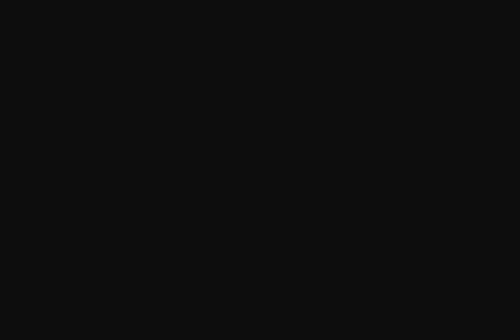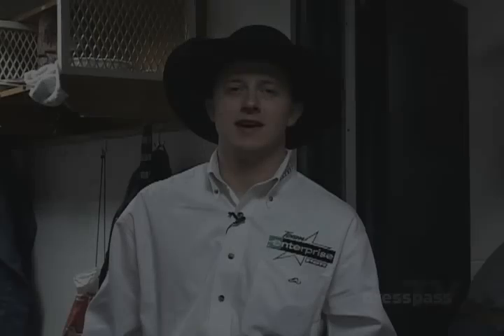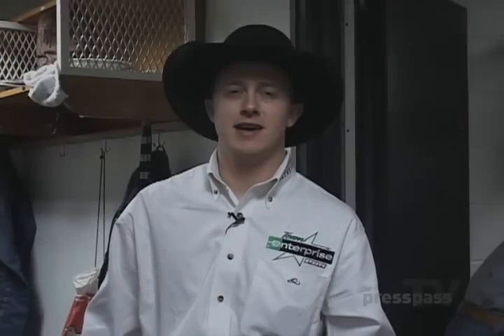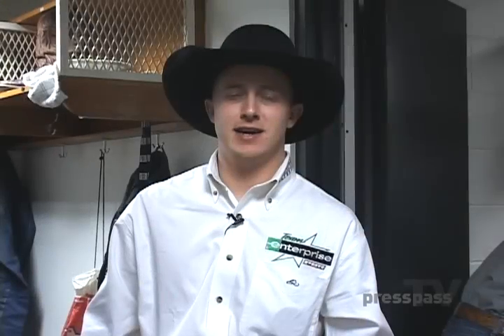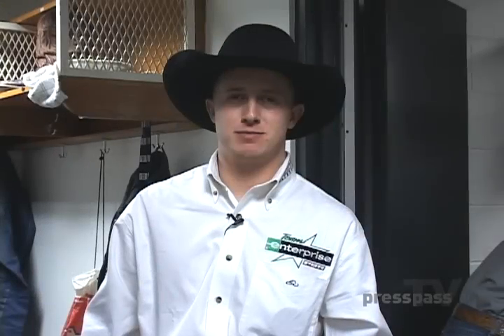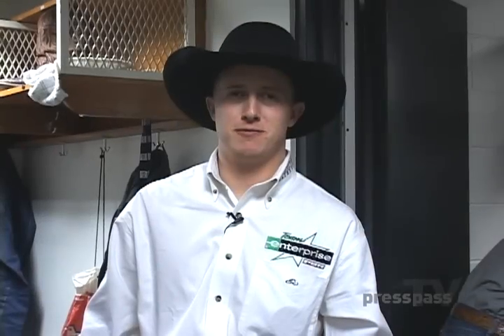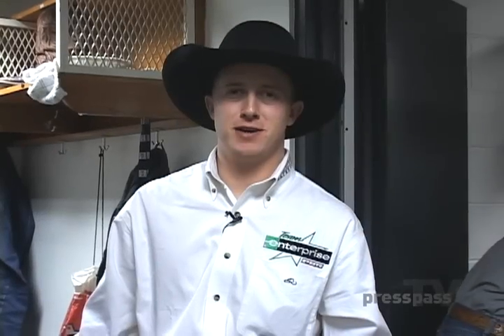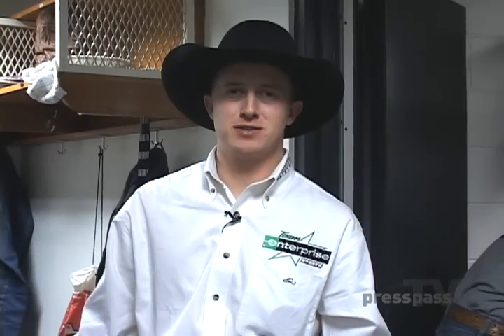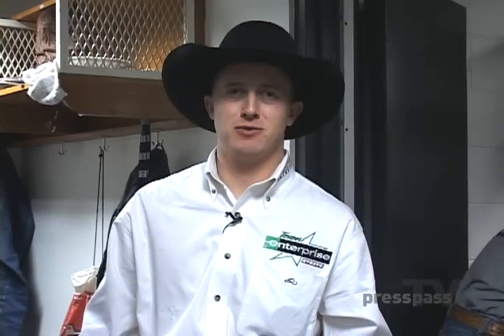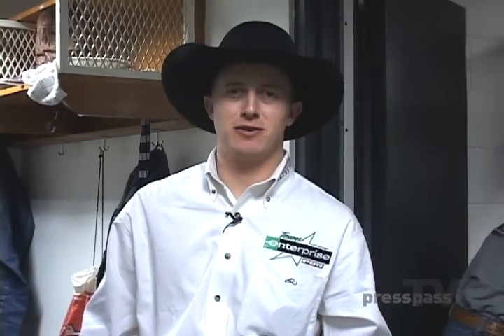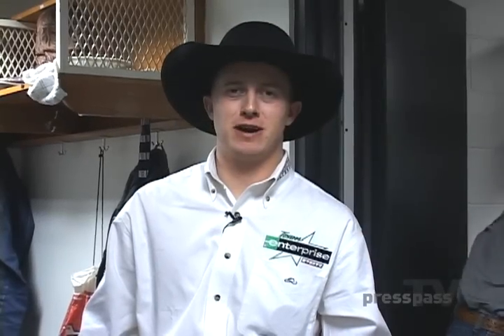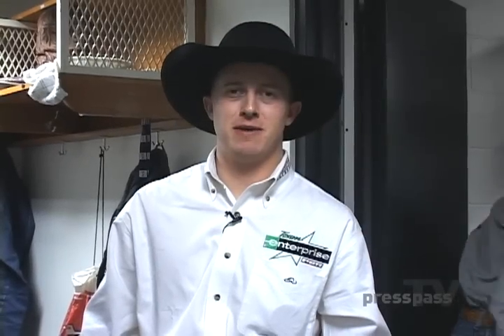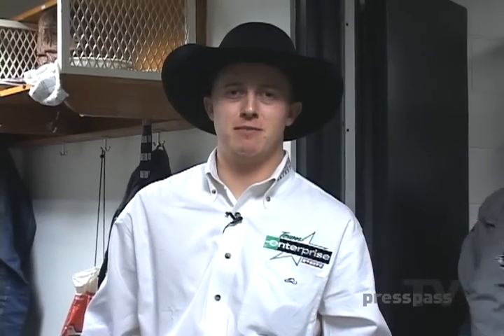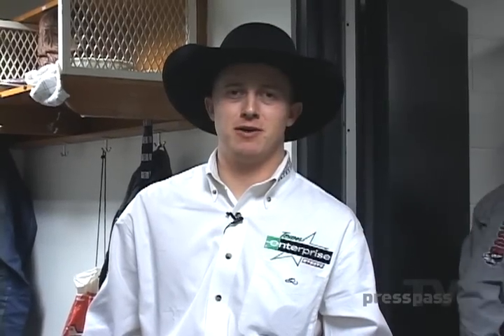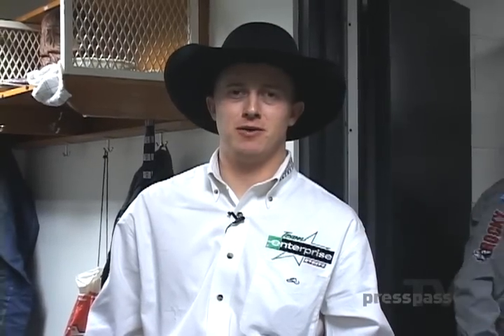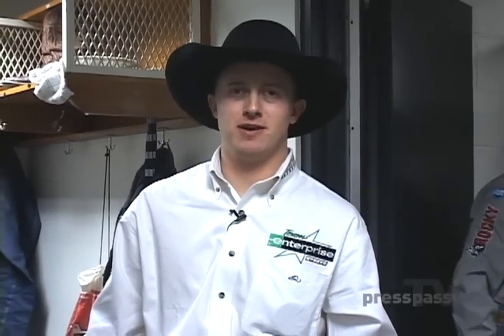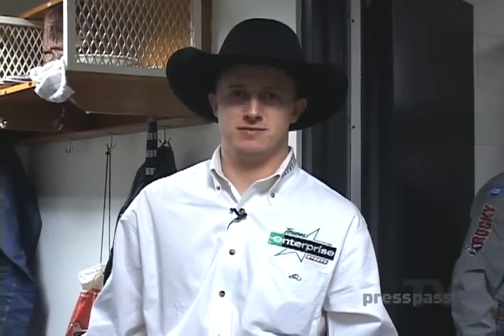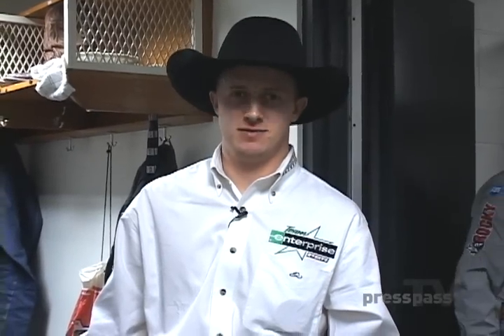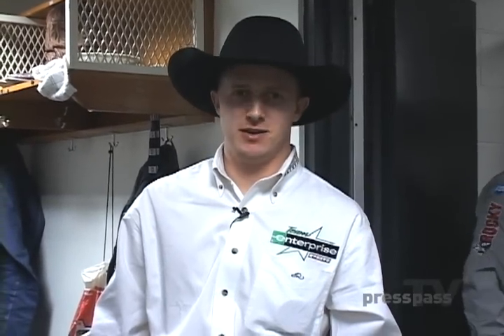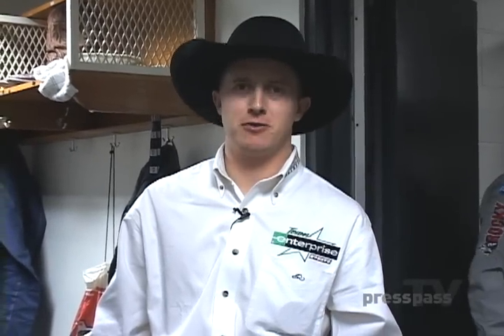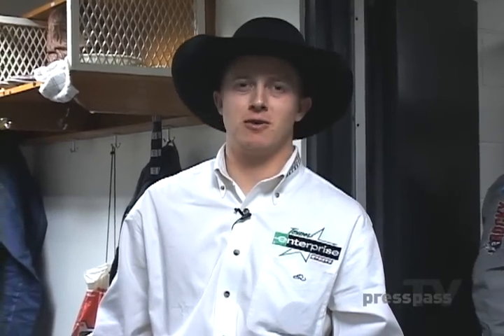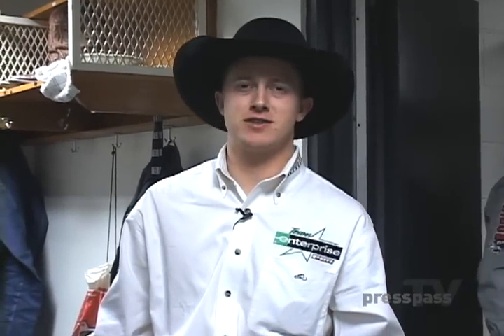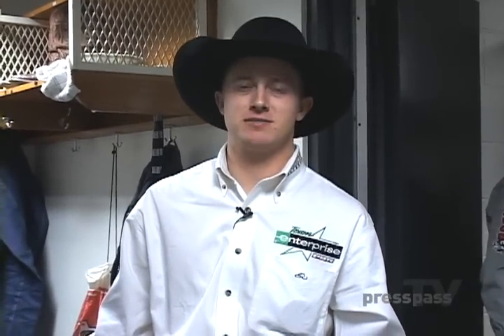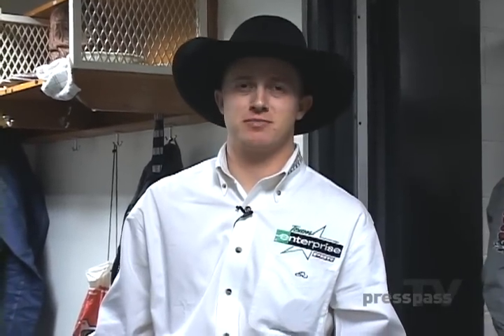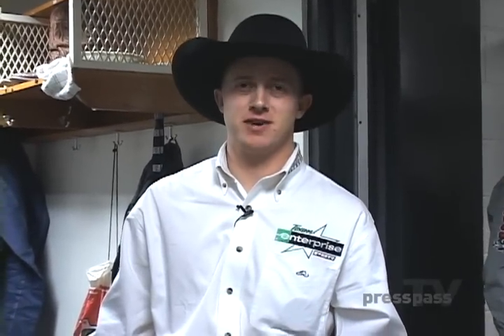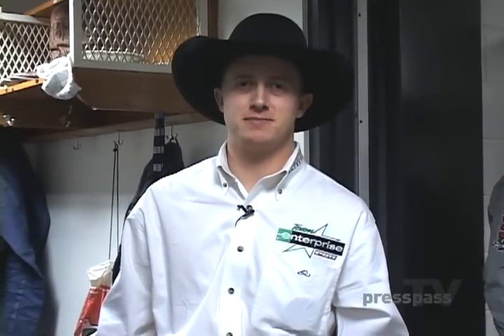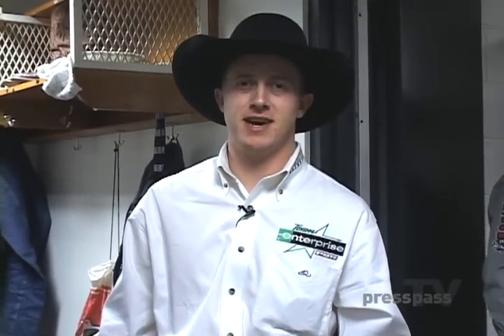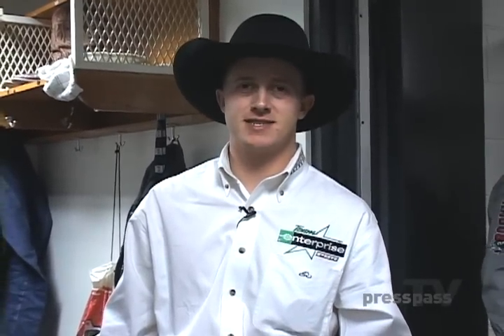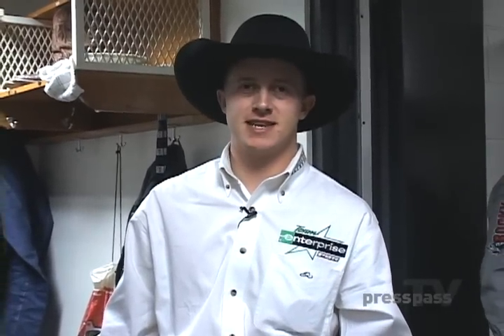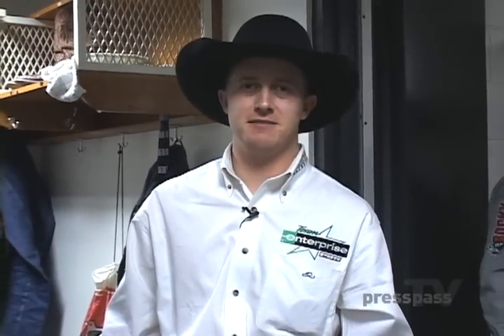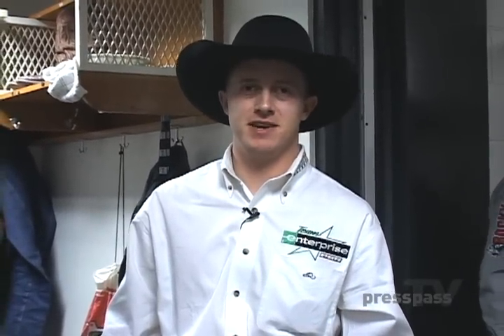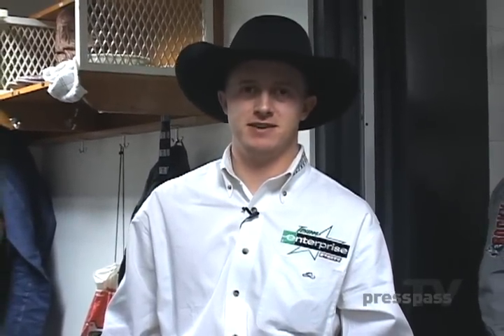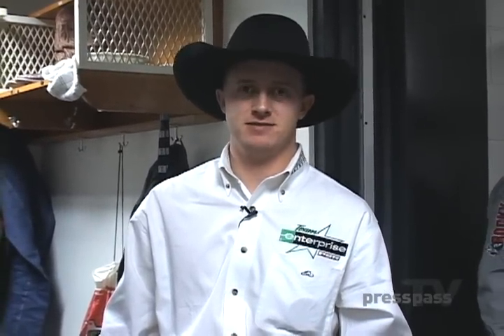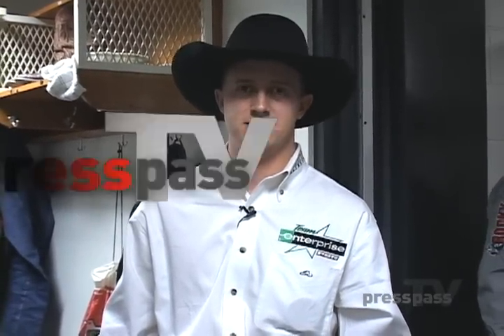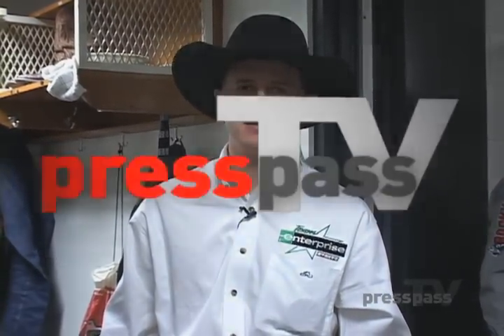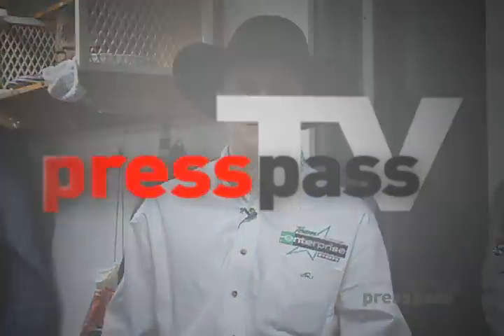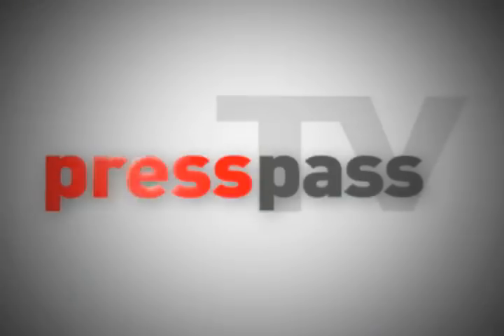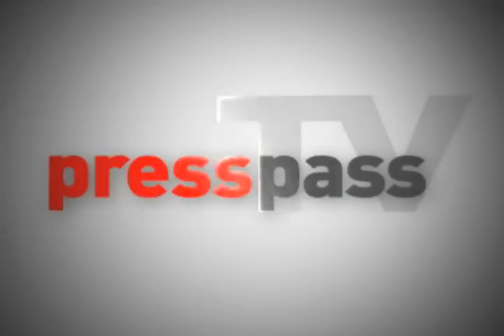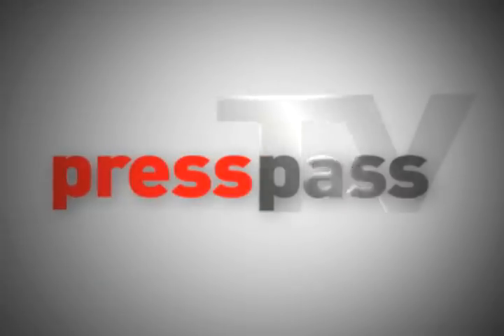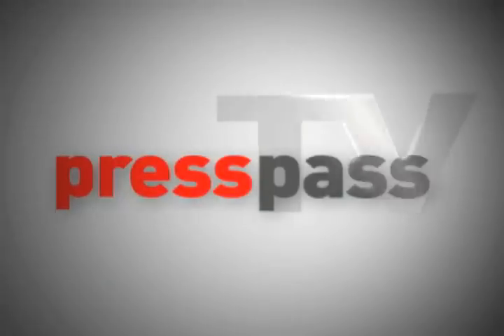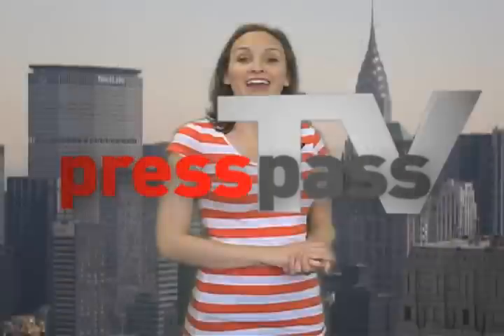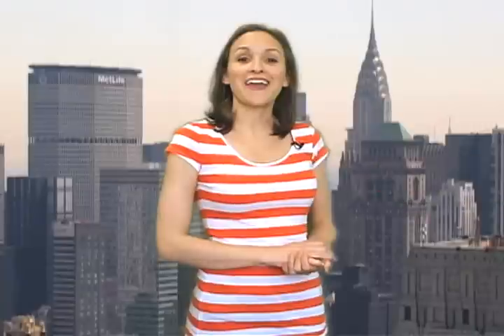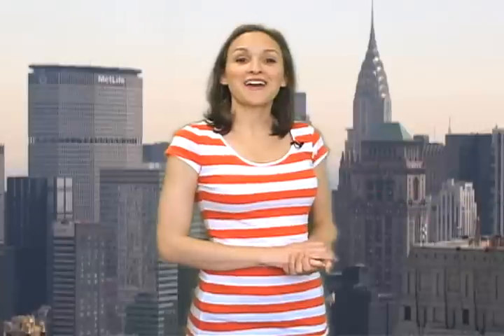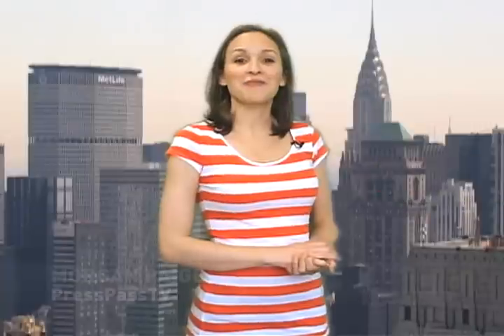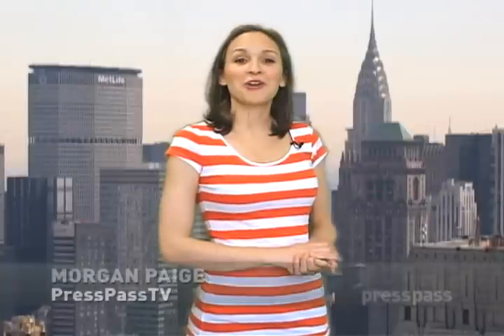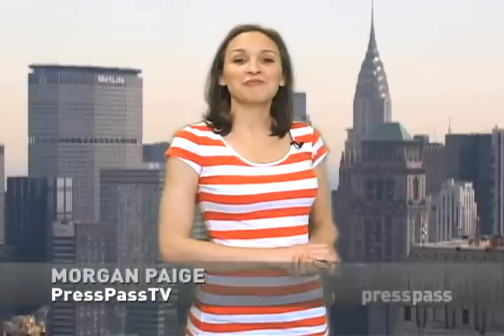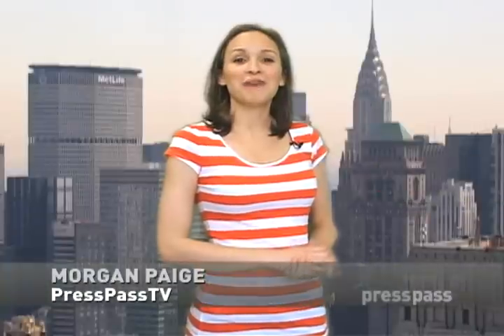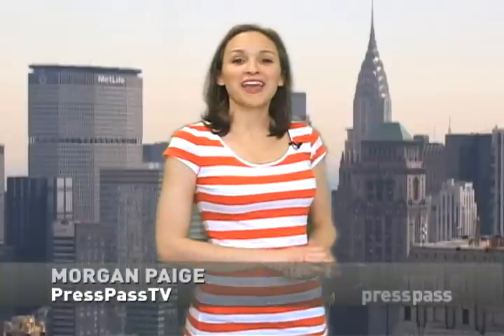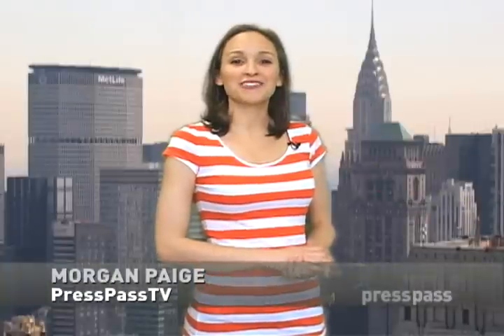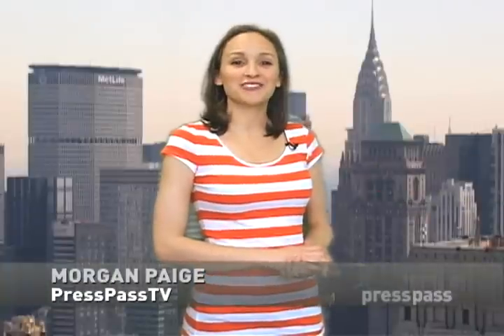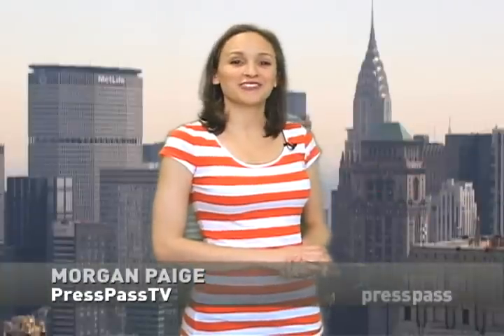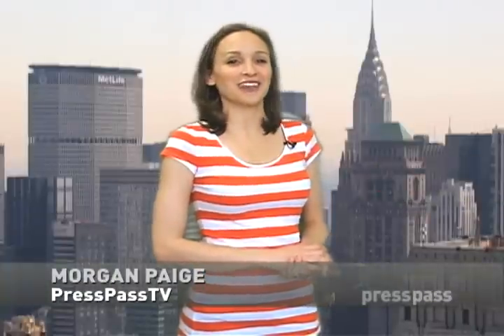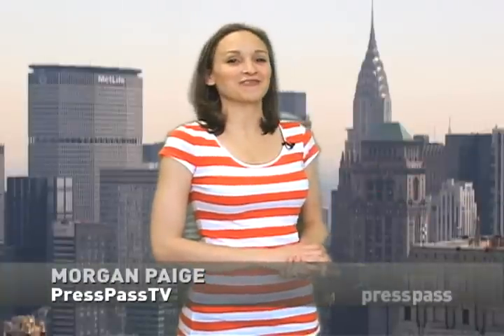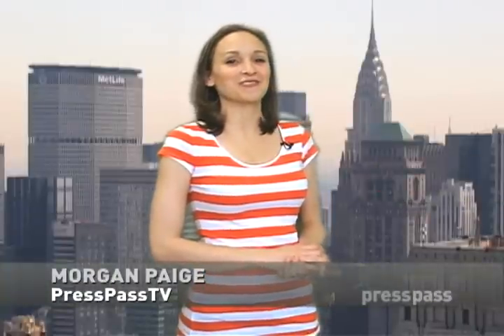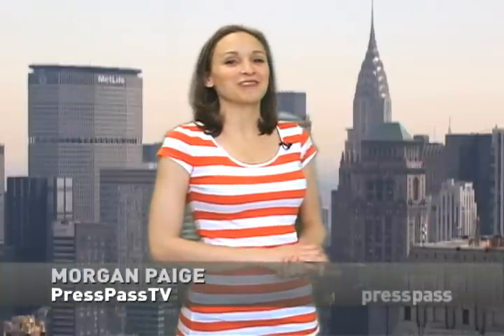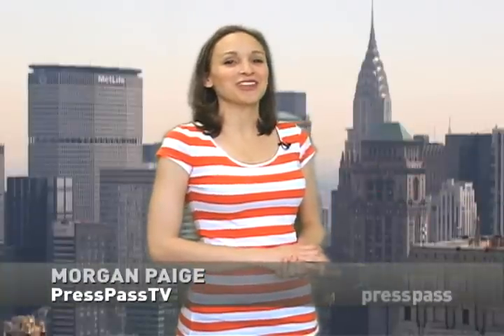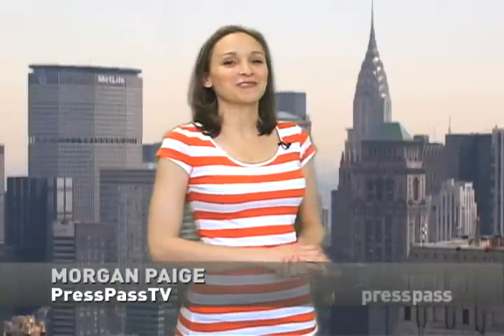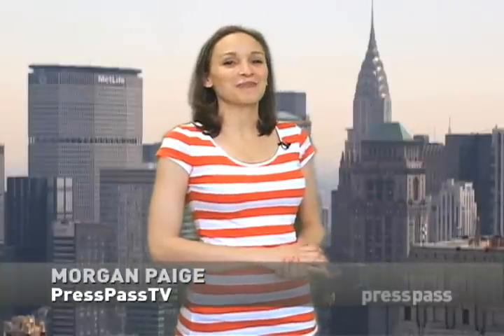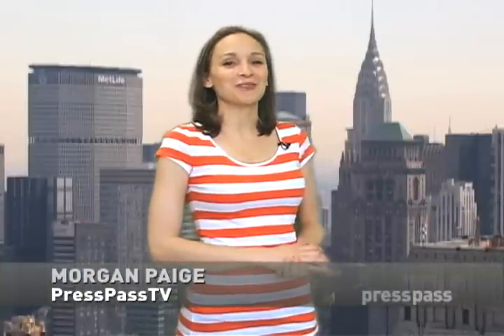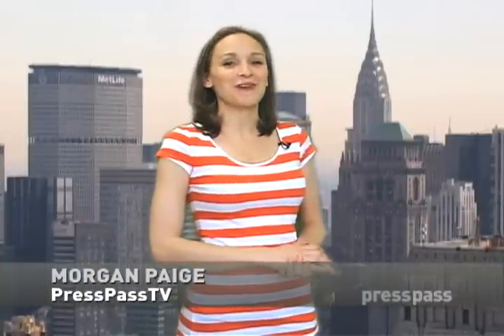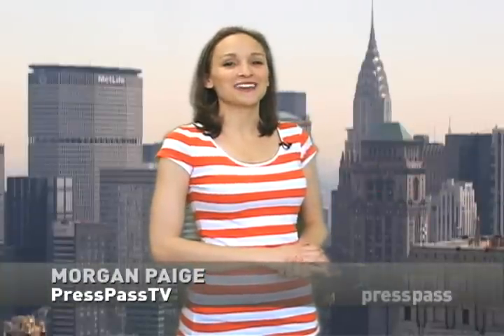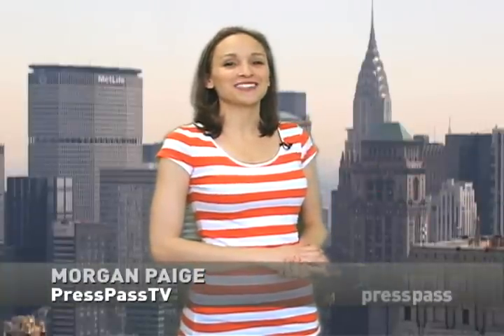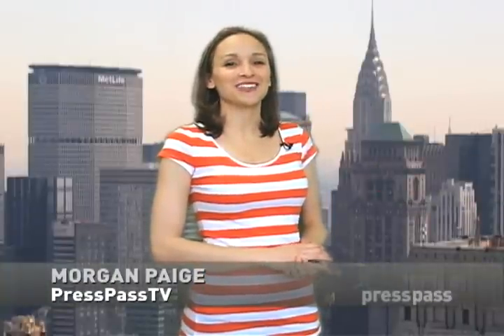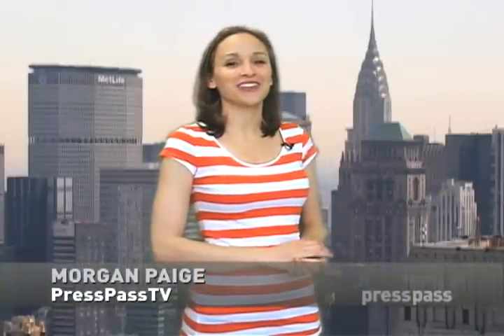Hey, it's professional bull rider Matt Bohon, and you're watching Press Pass TV. Hey, I'm Morgan Page. Thanks for joining us at Press Pass TV.